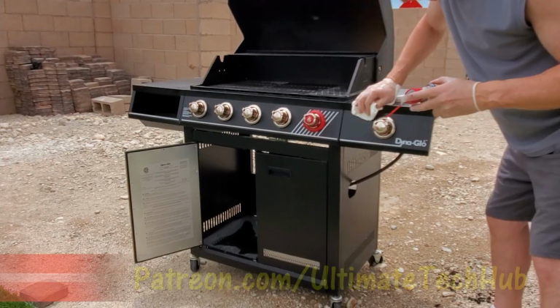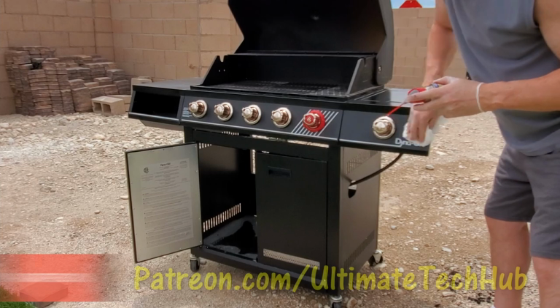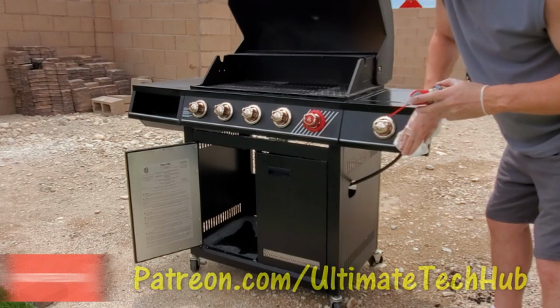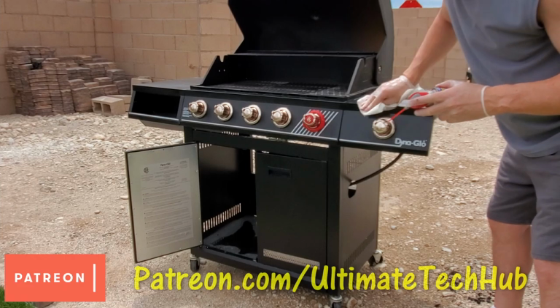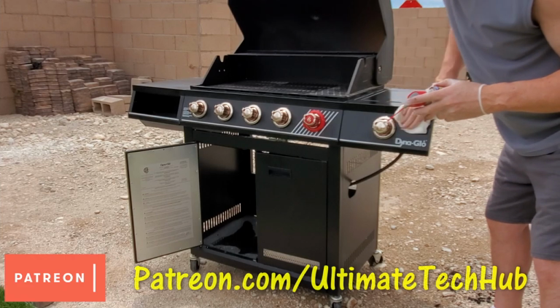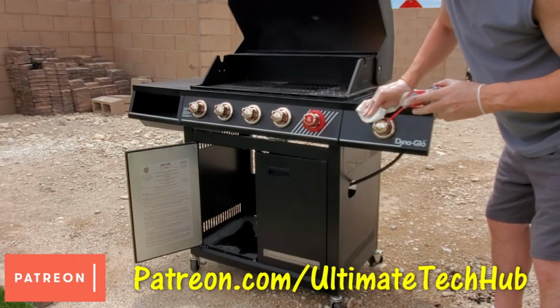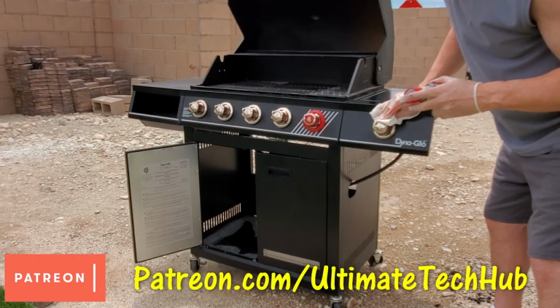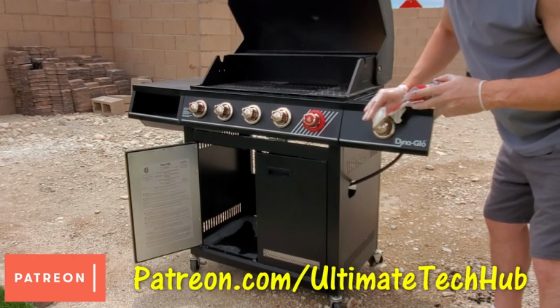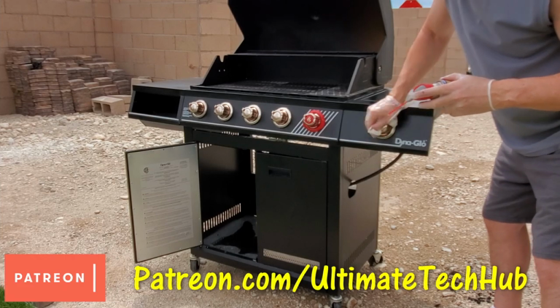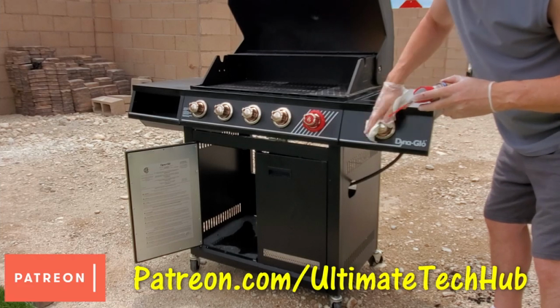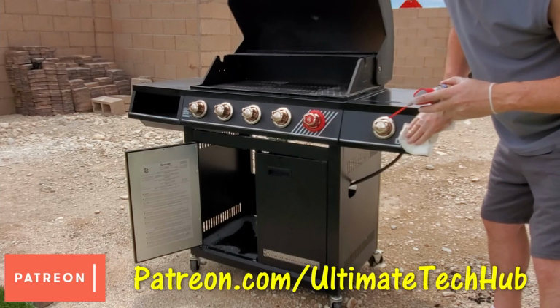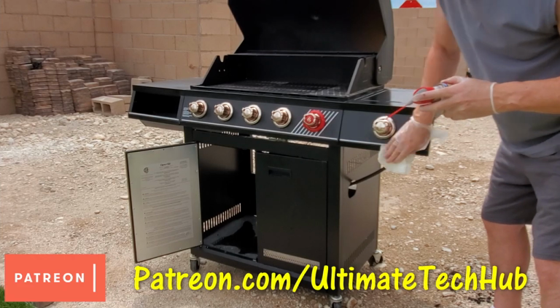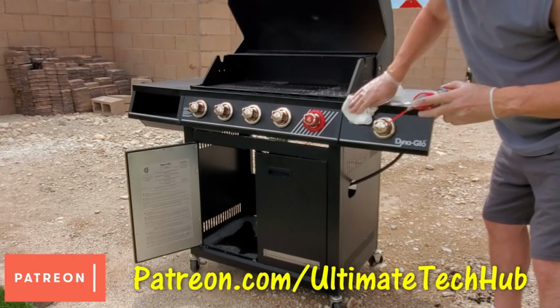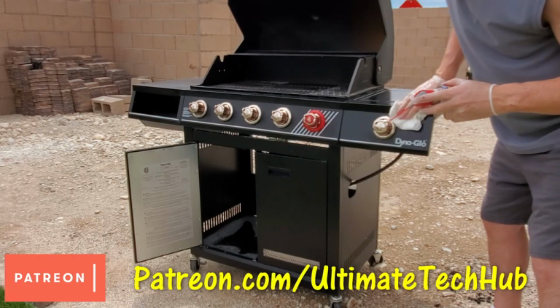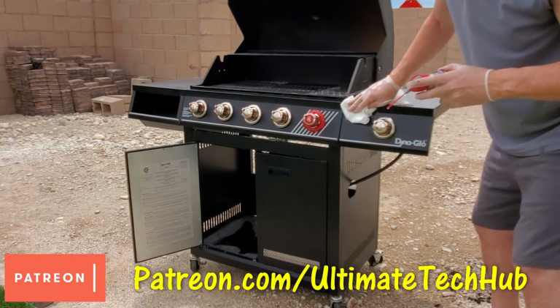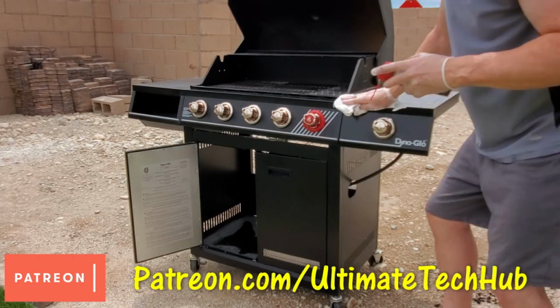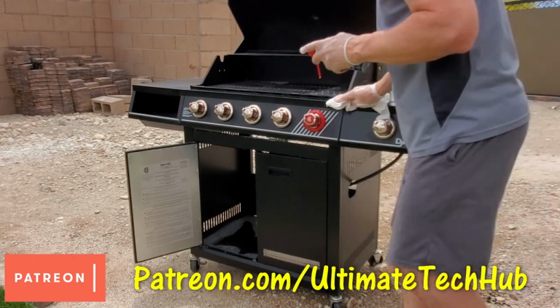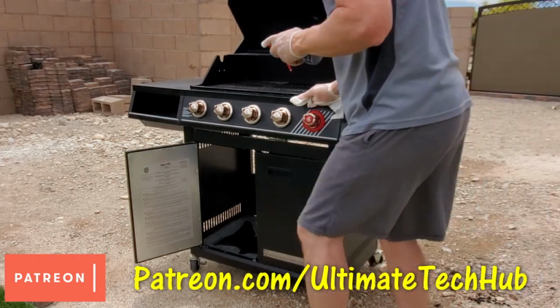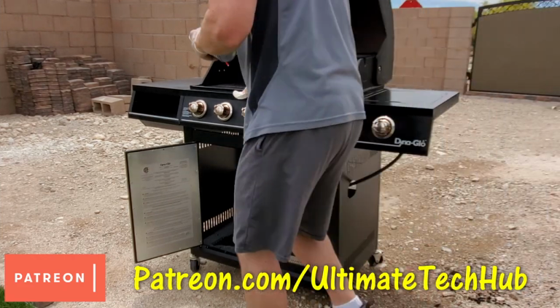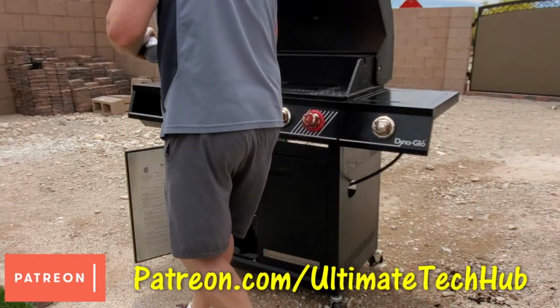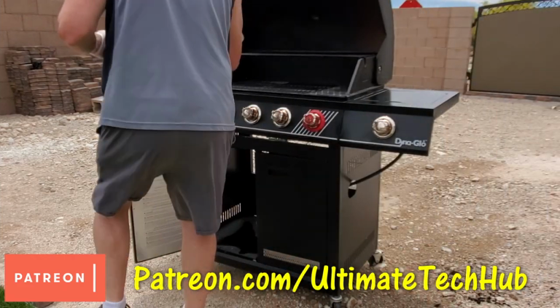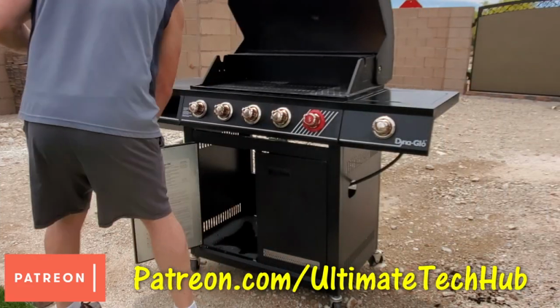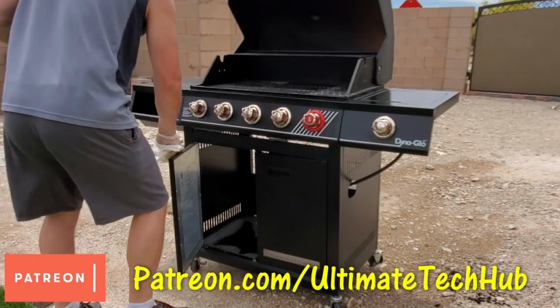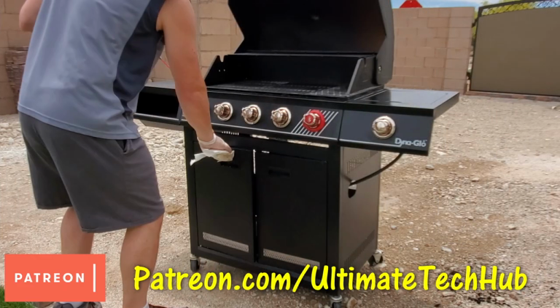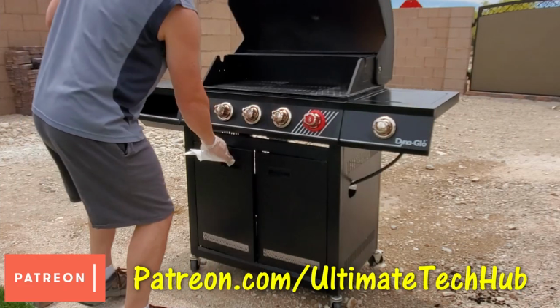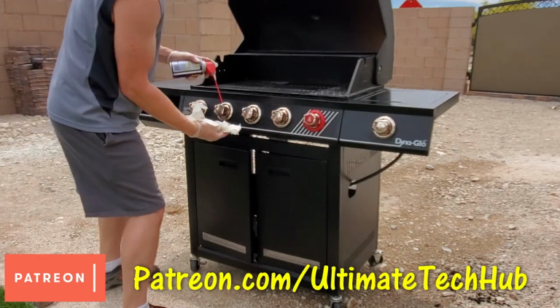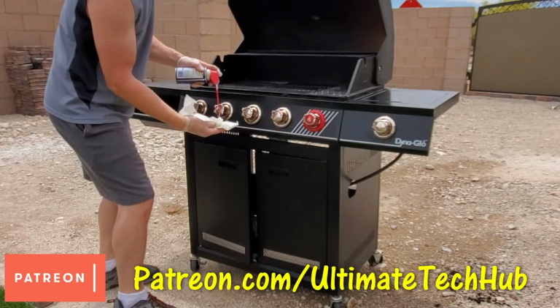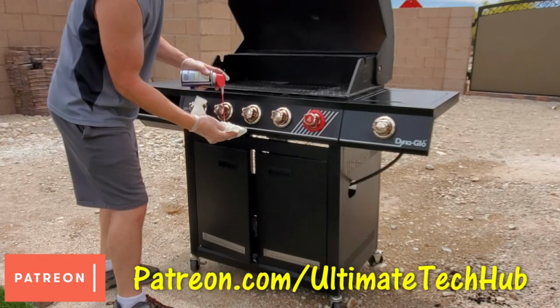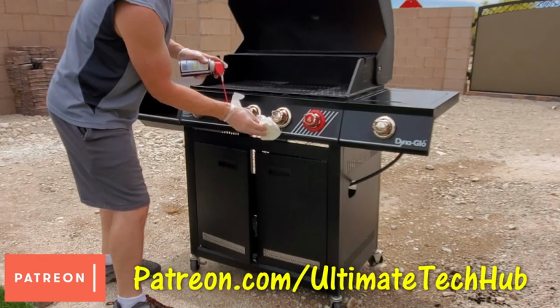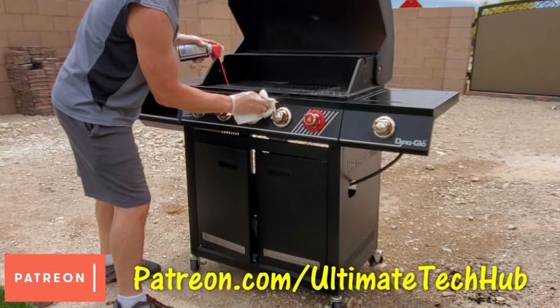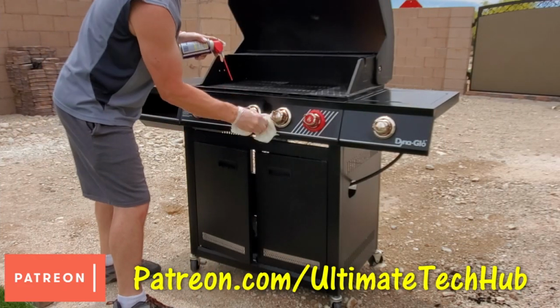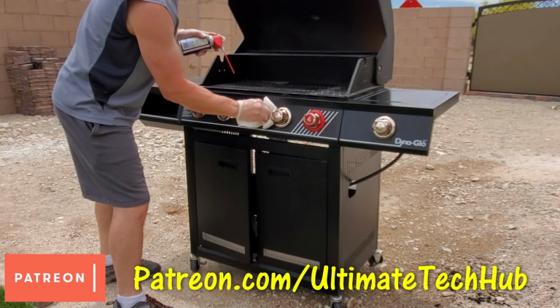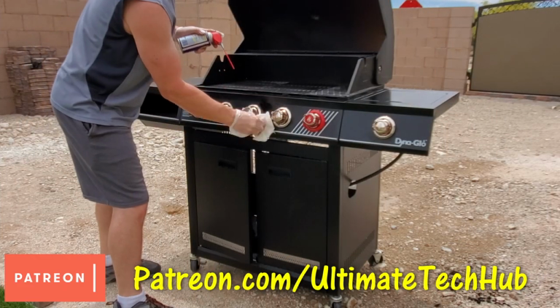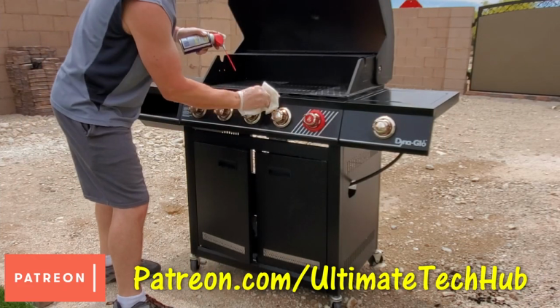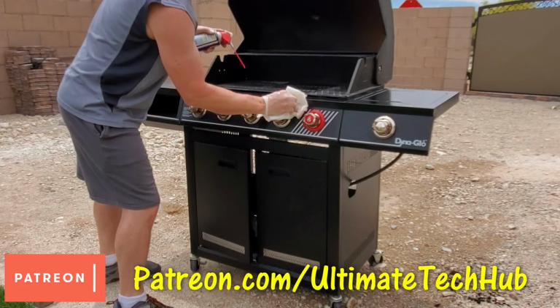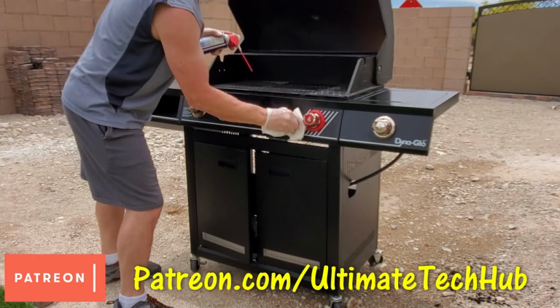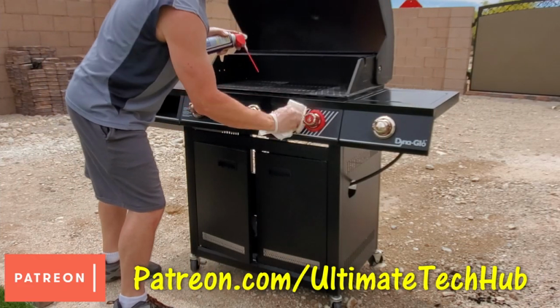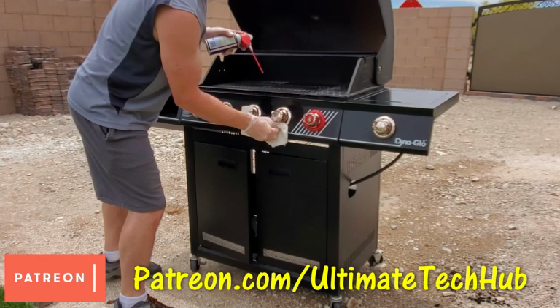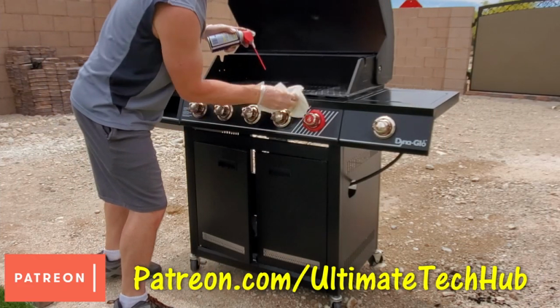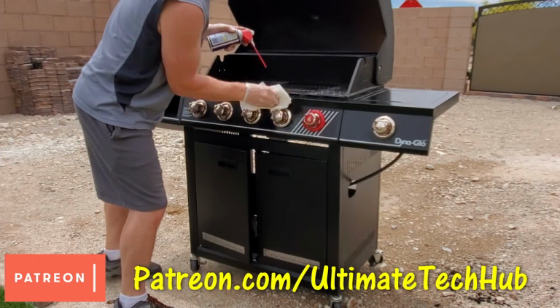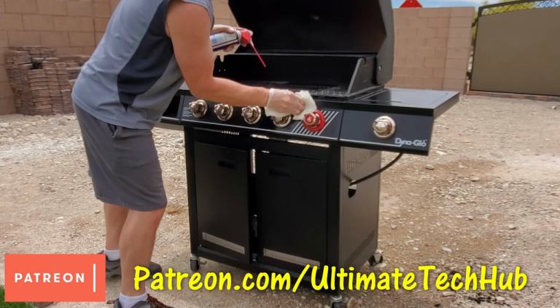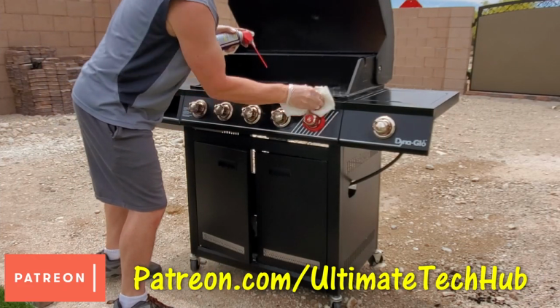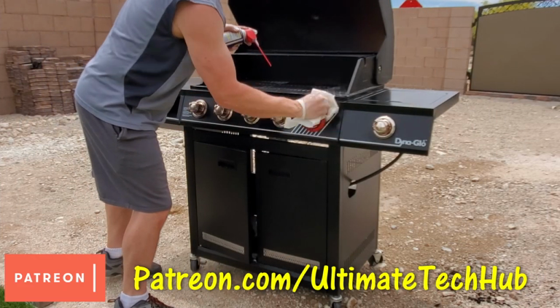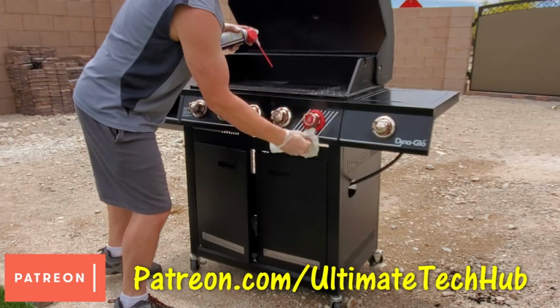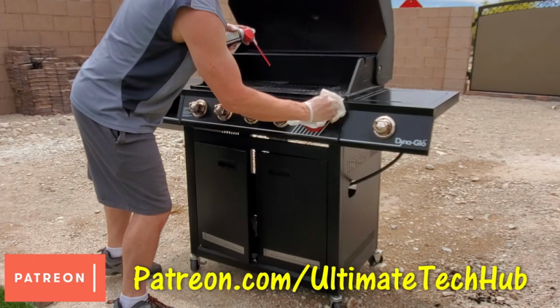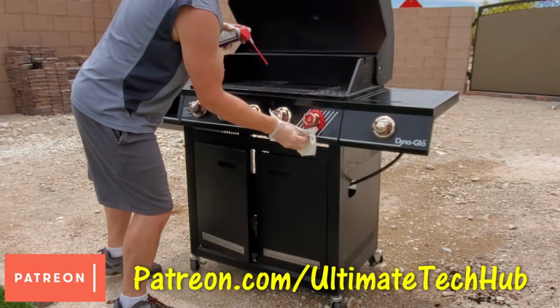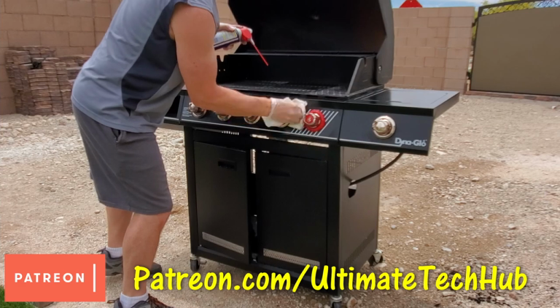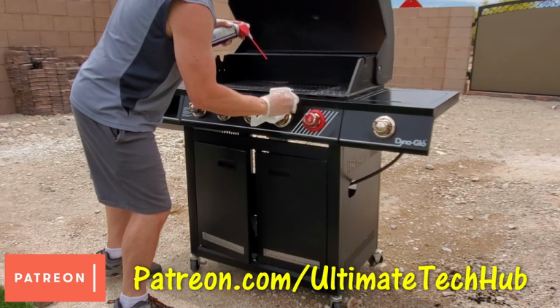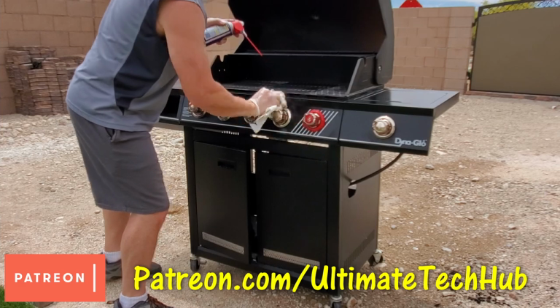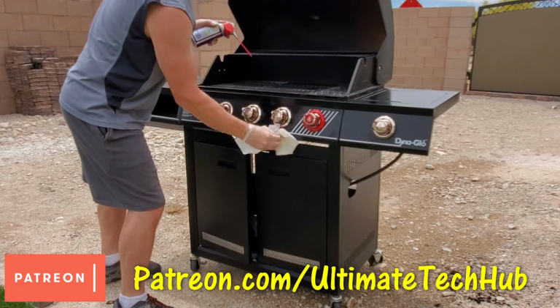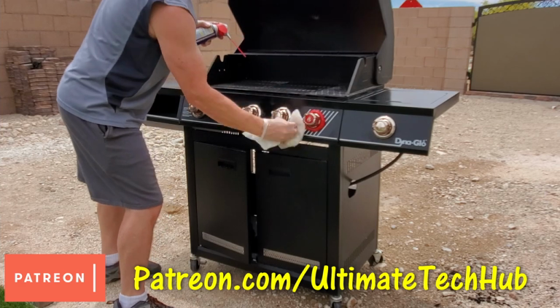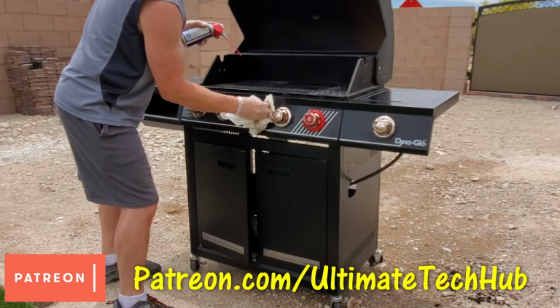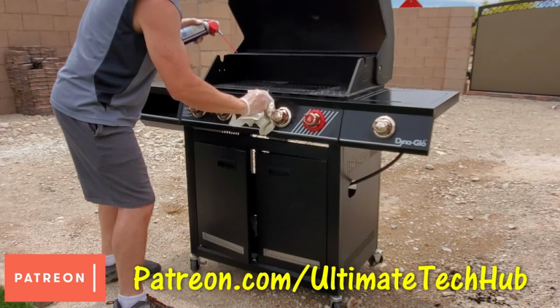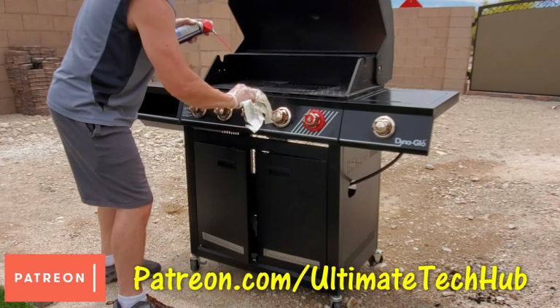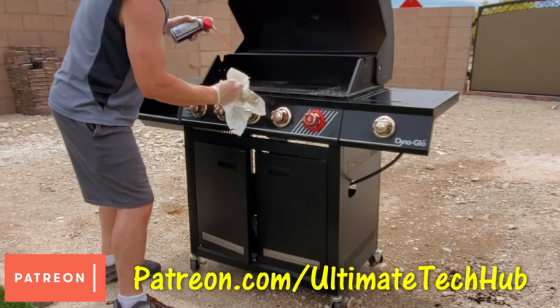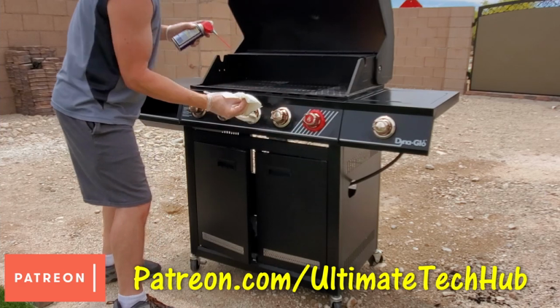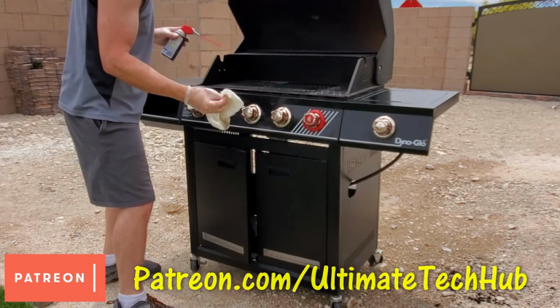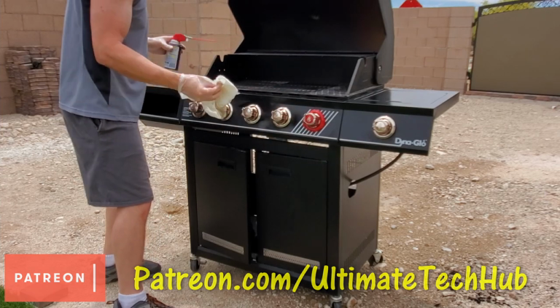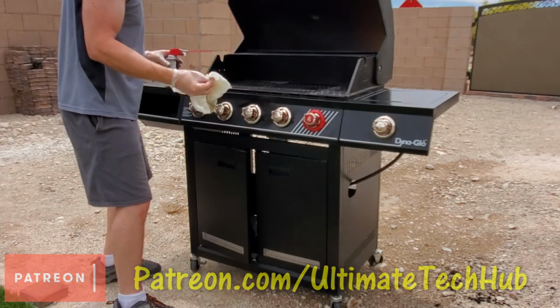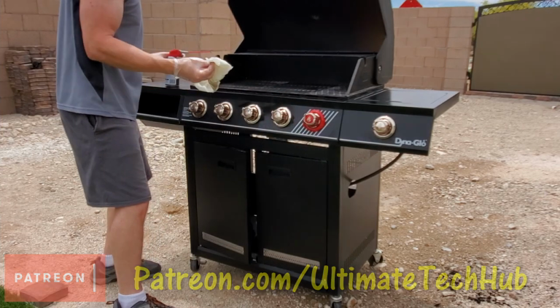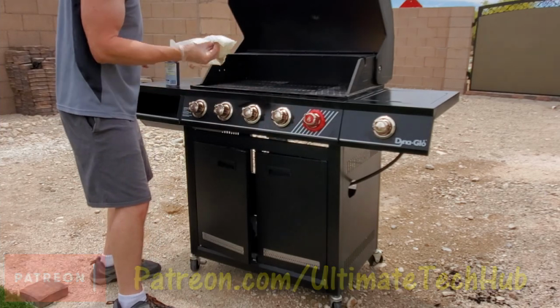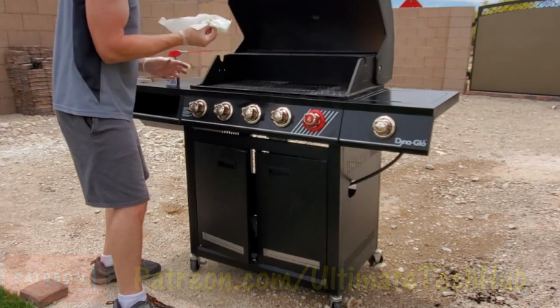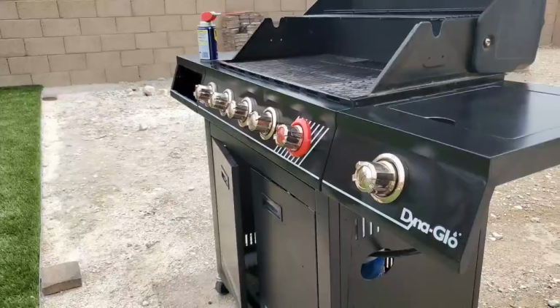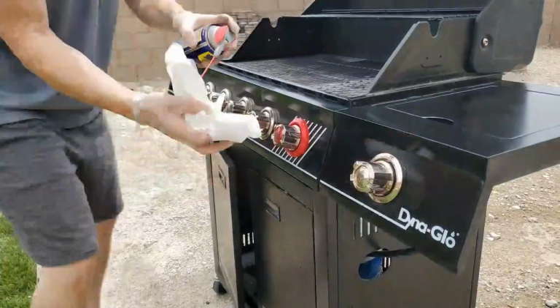I want to encourage you to visit my Patreon page where two dollars a month helps keep this channel going.